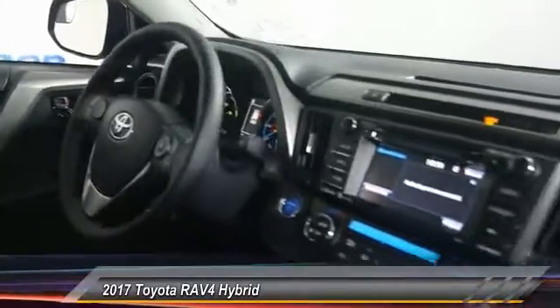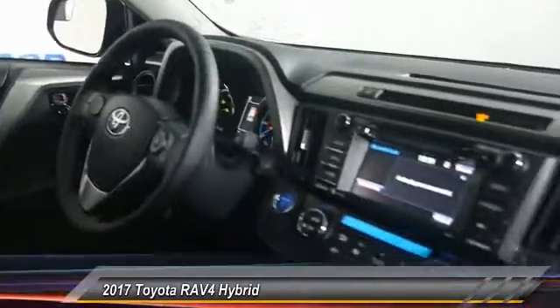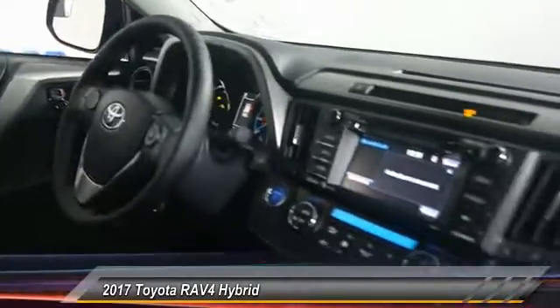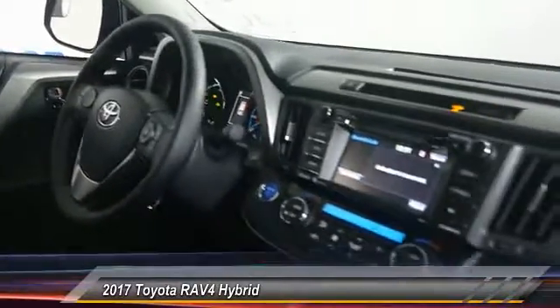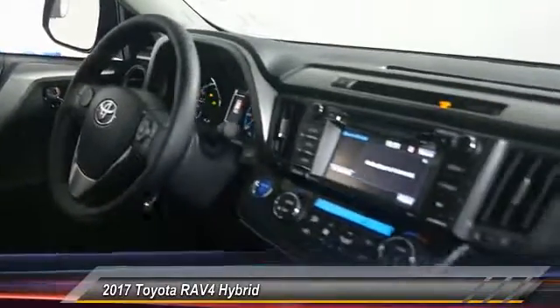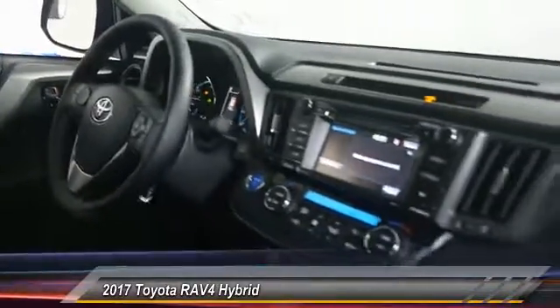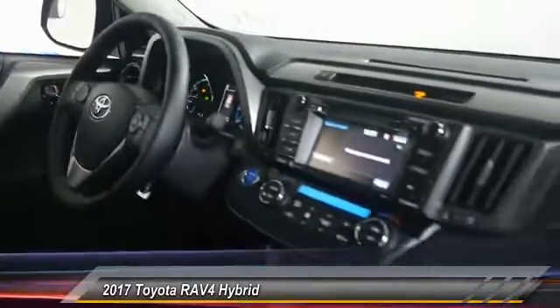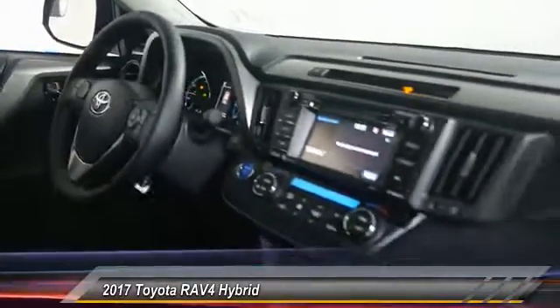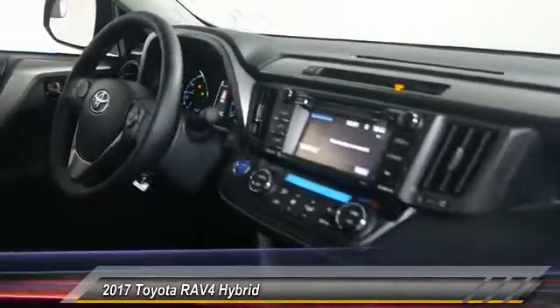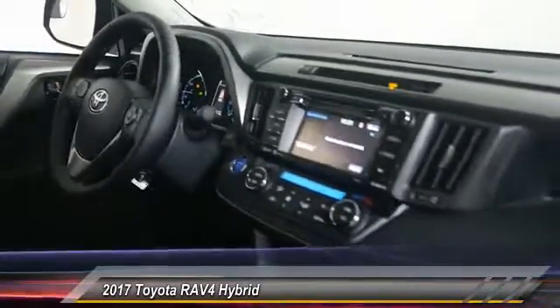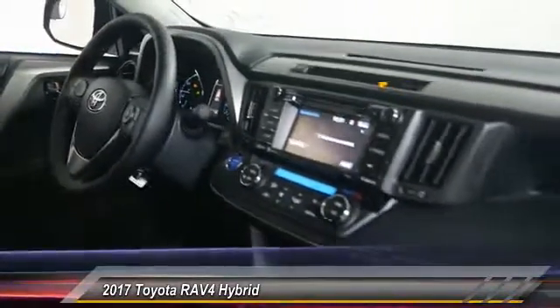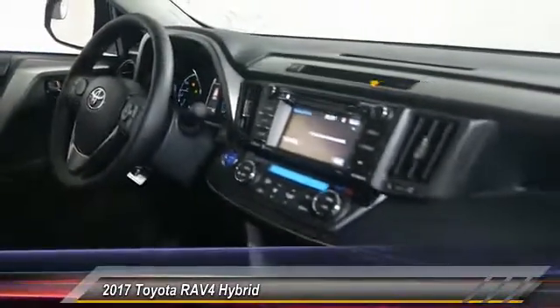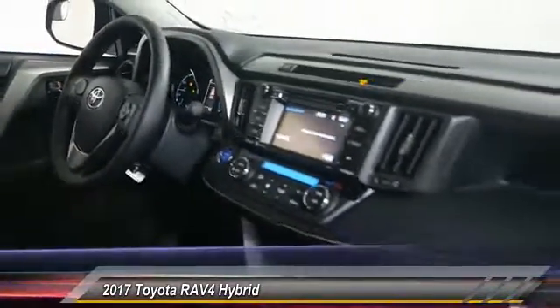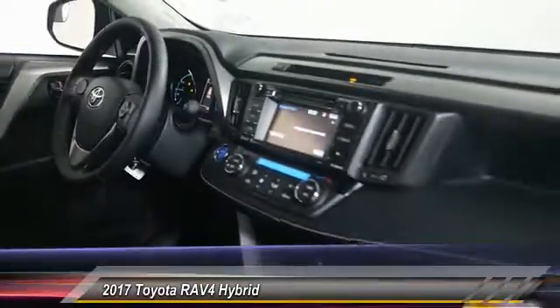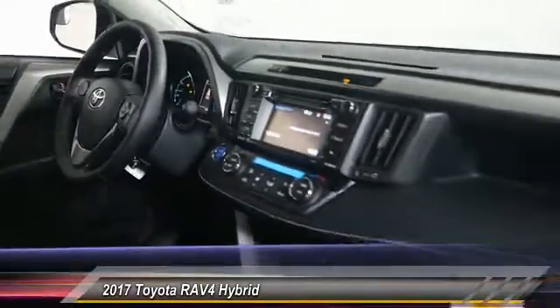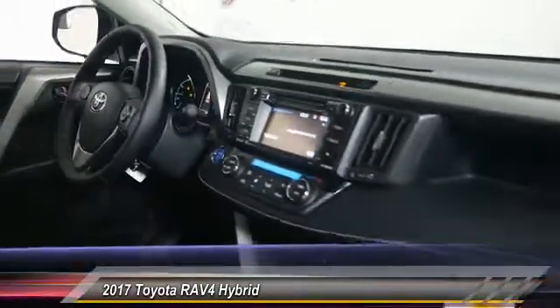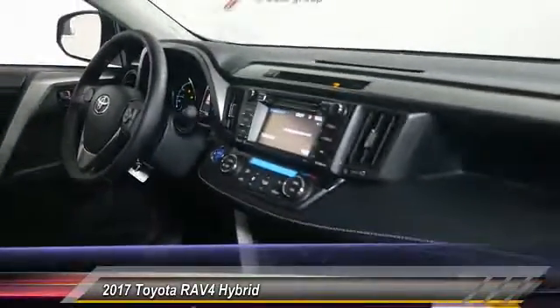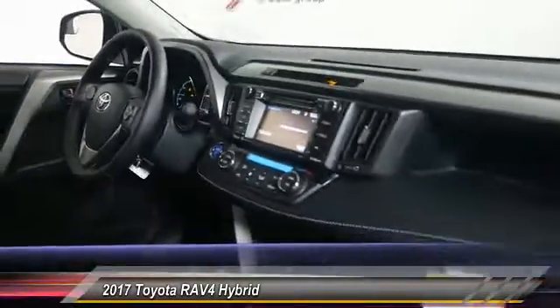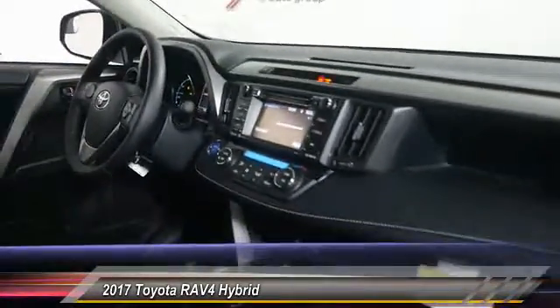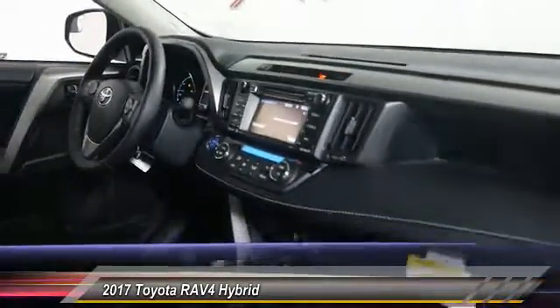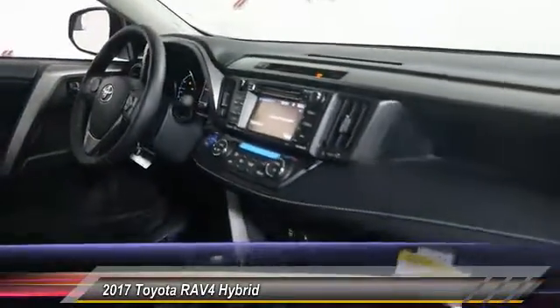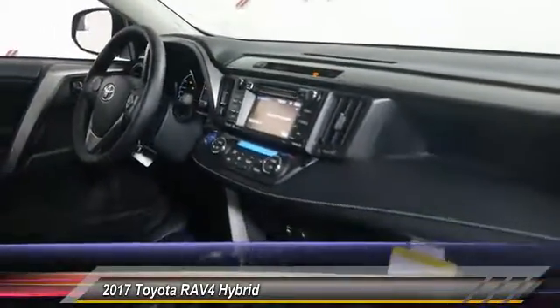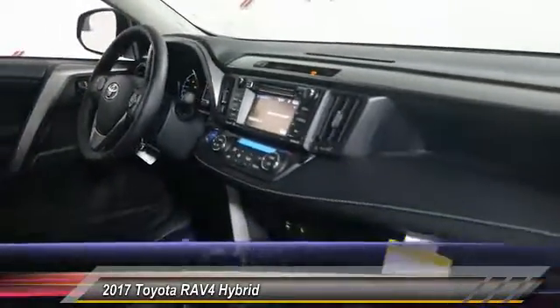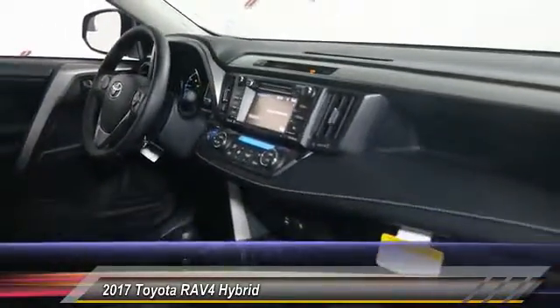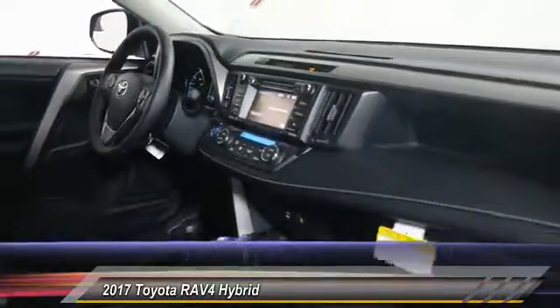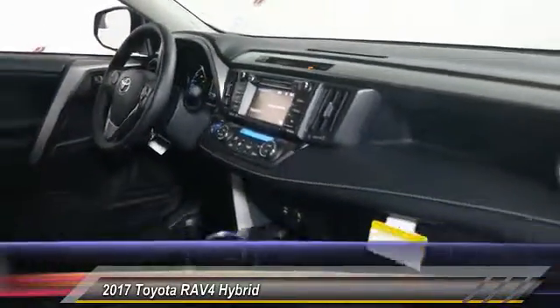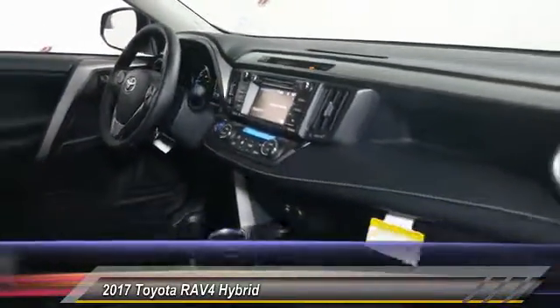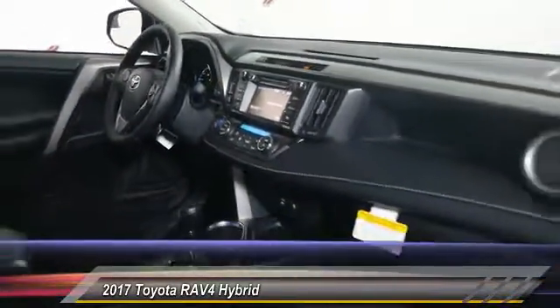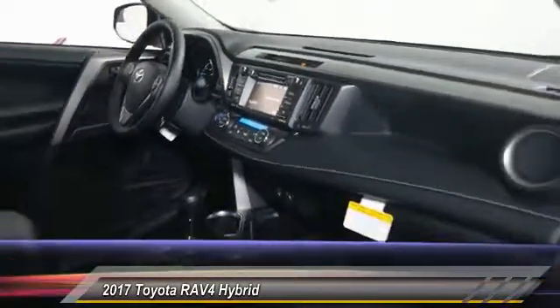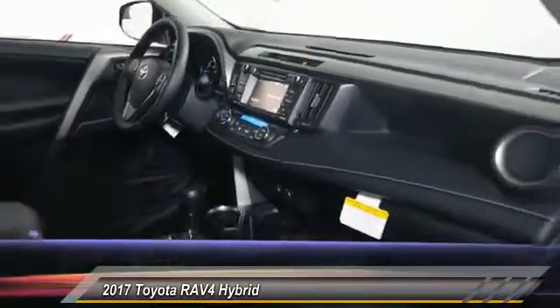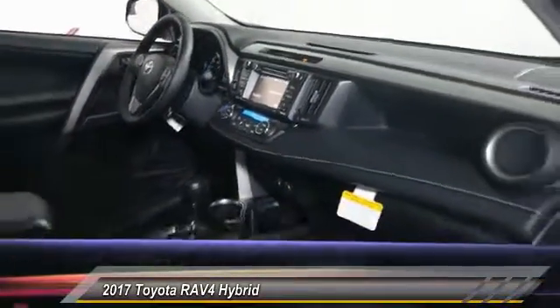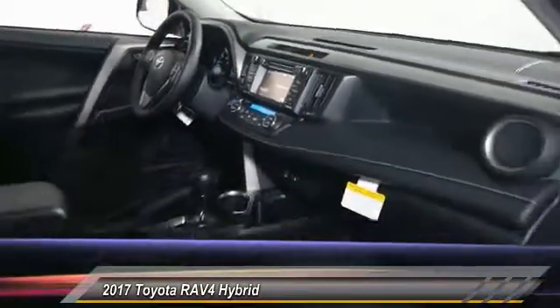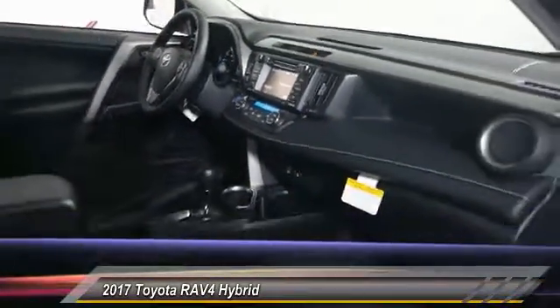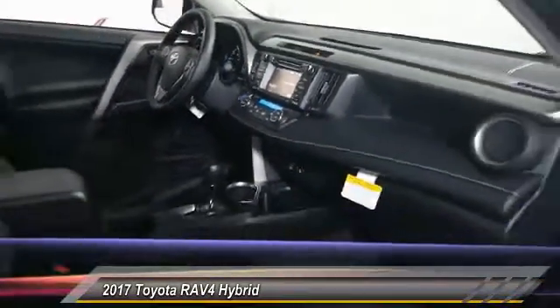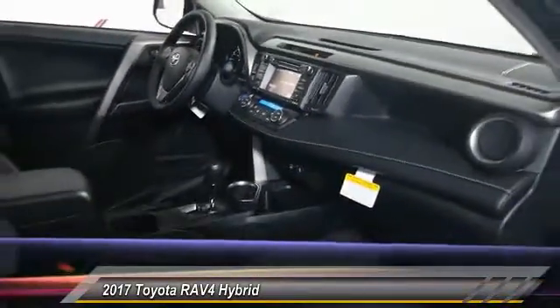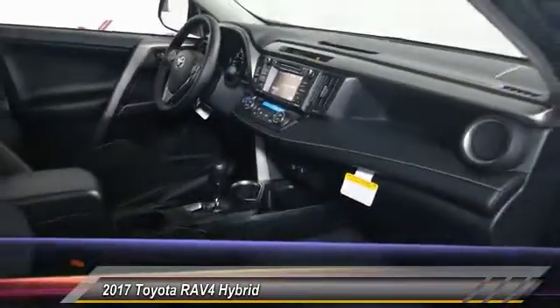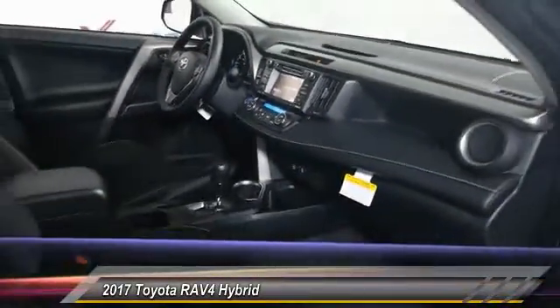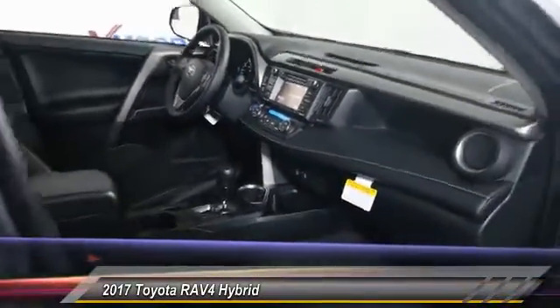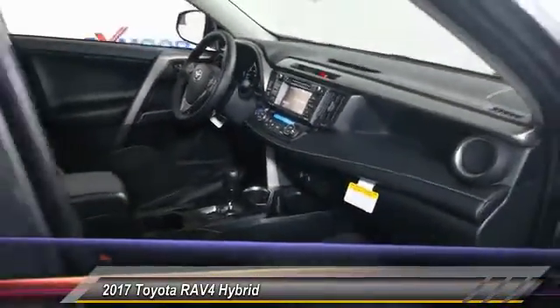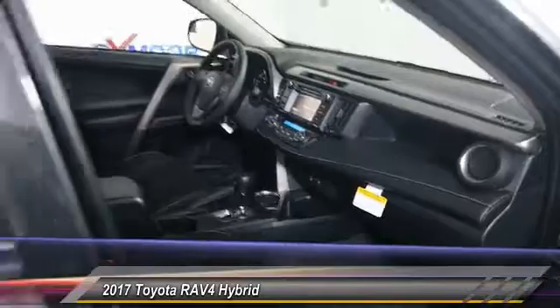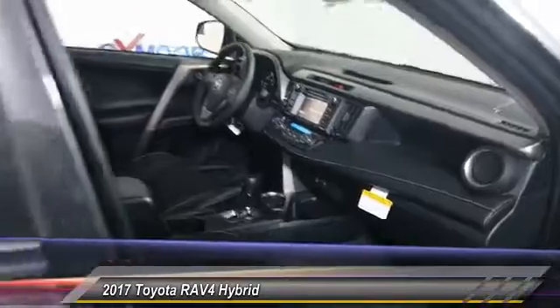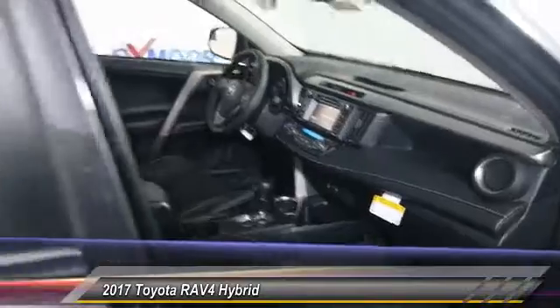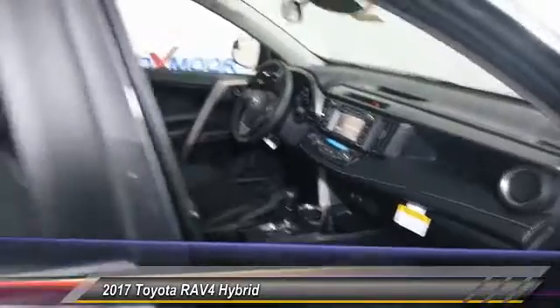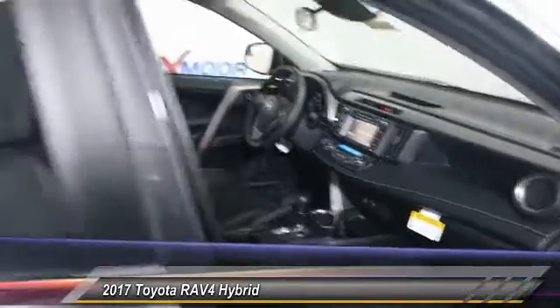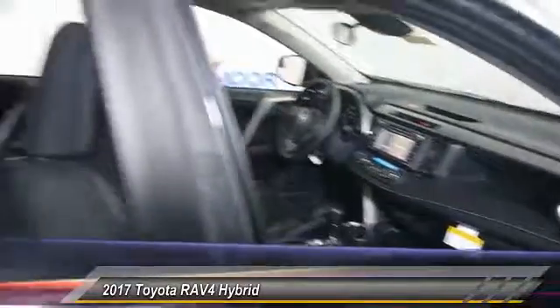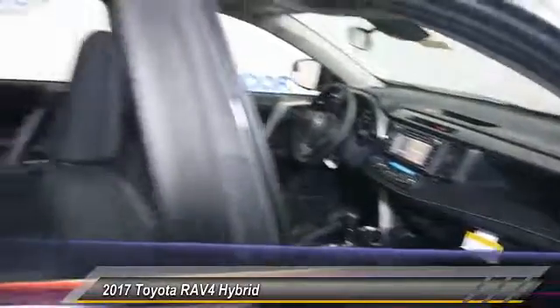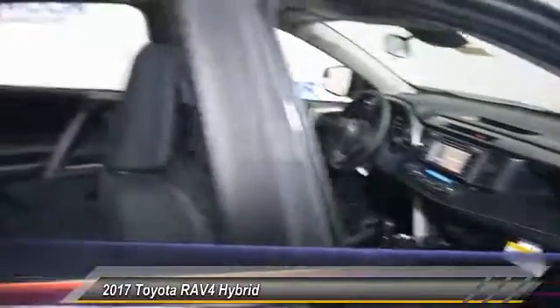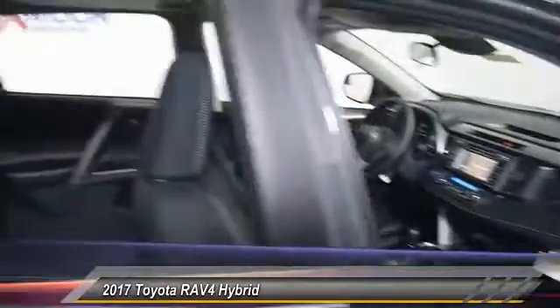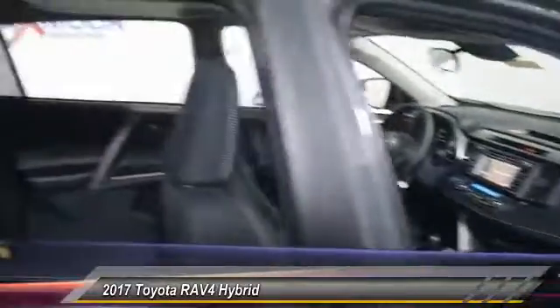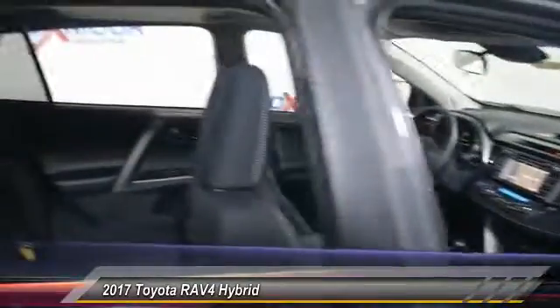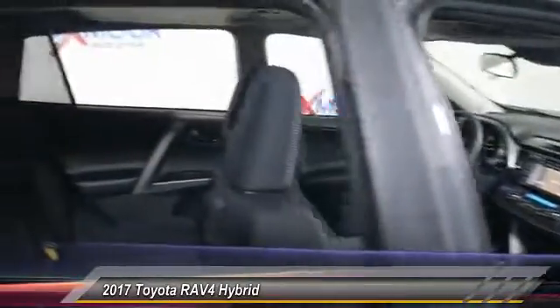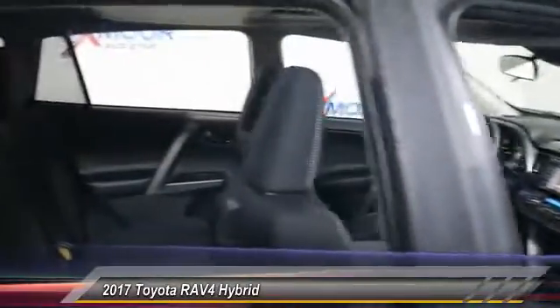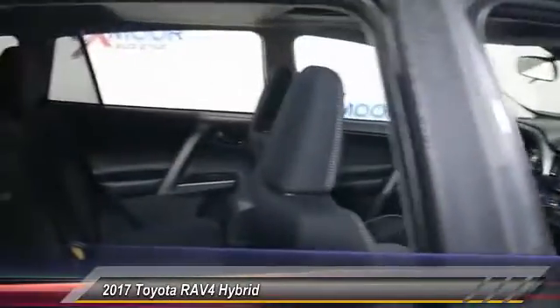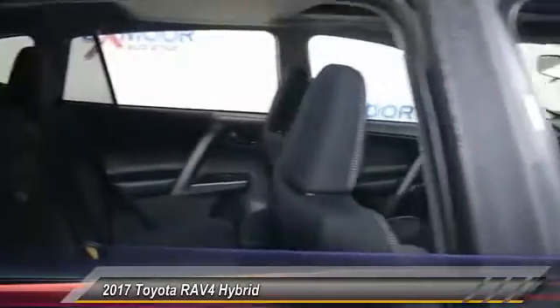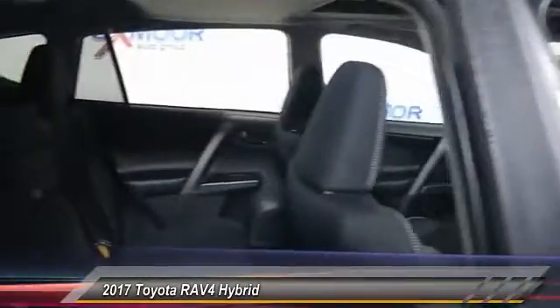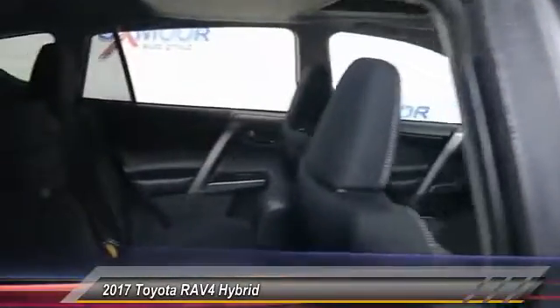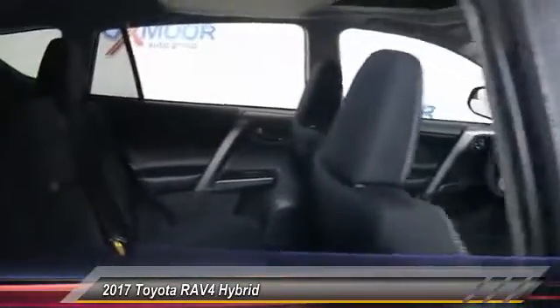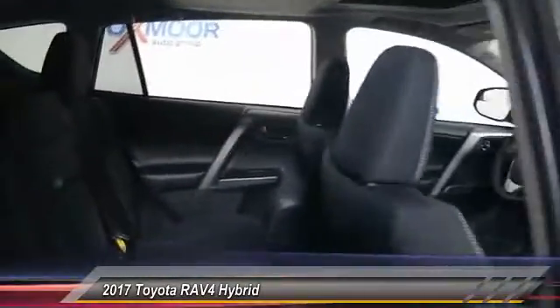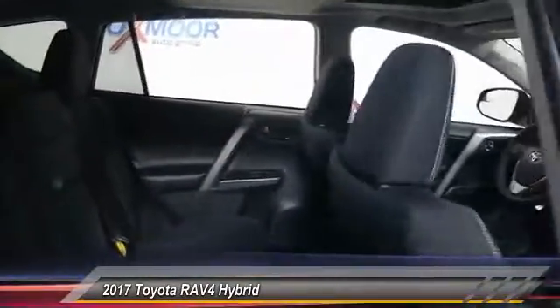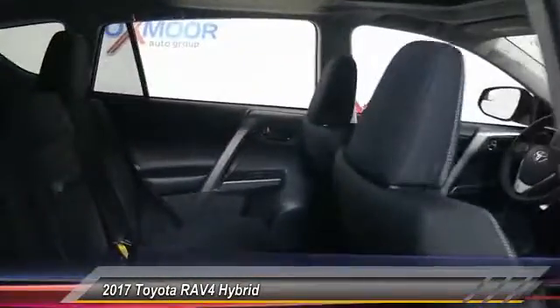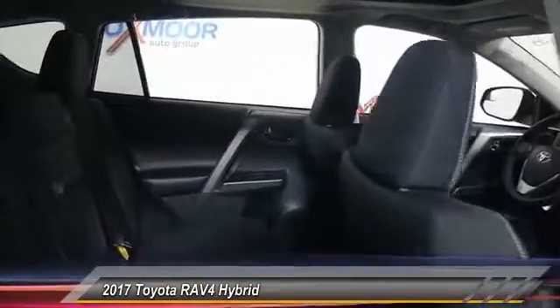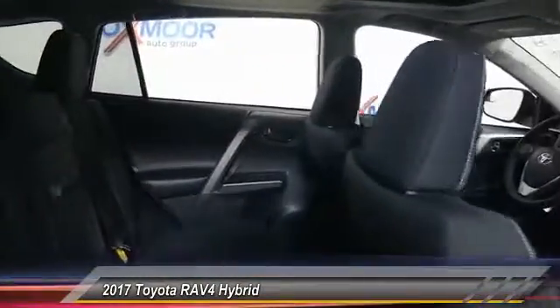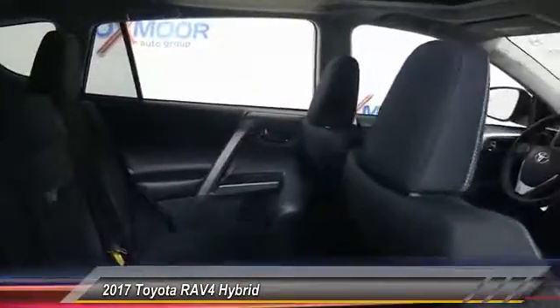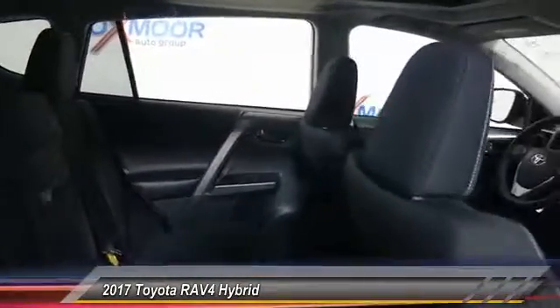Power steering, four-wheel disc brakes, cruise control, fog lights, rear window defroster, power windows.